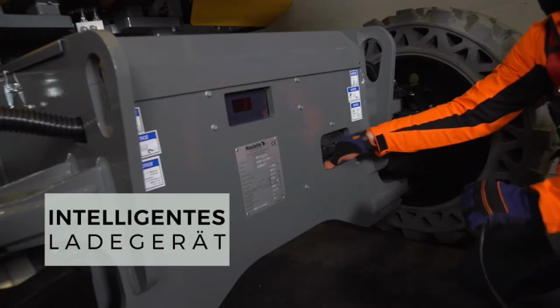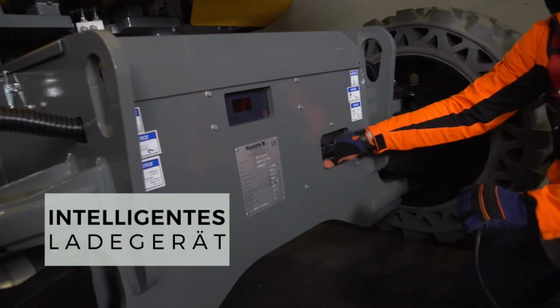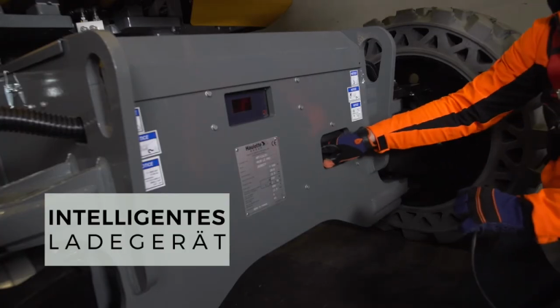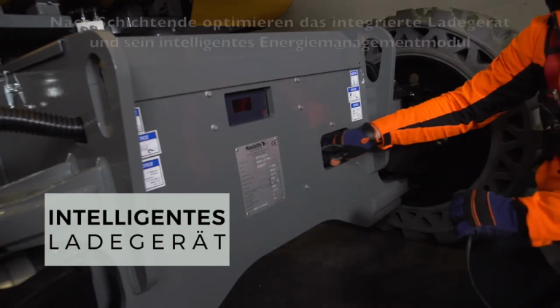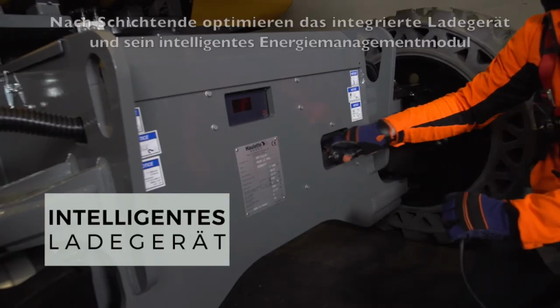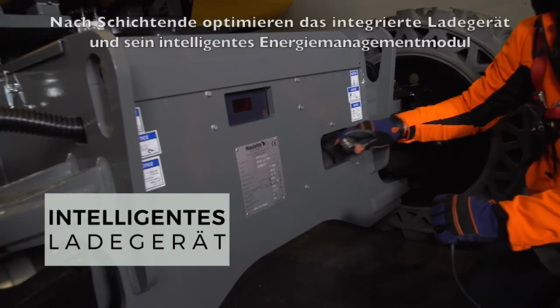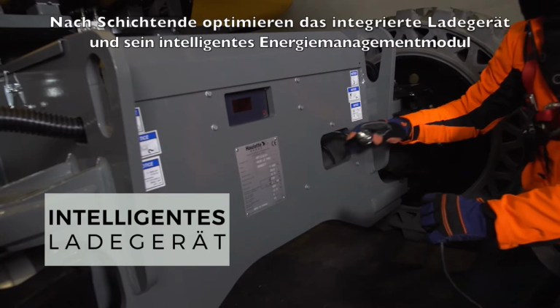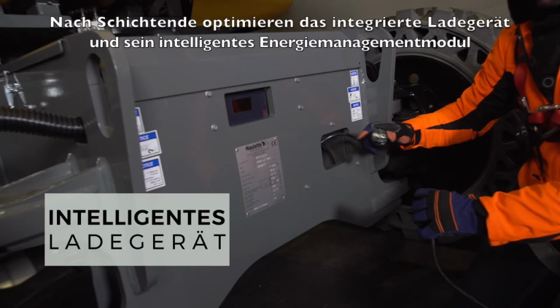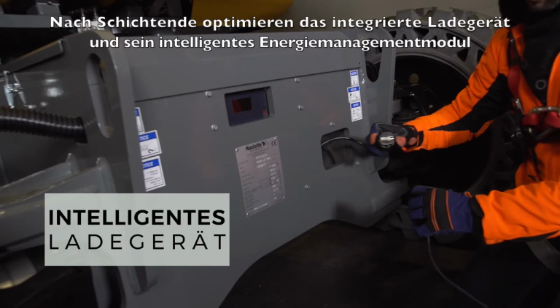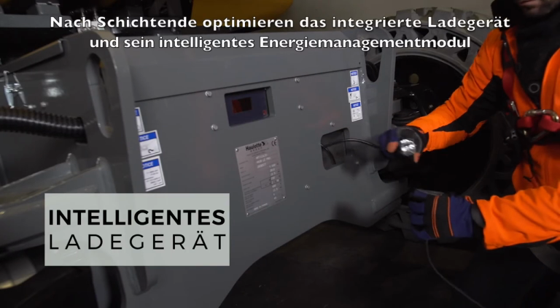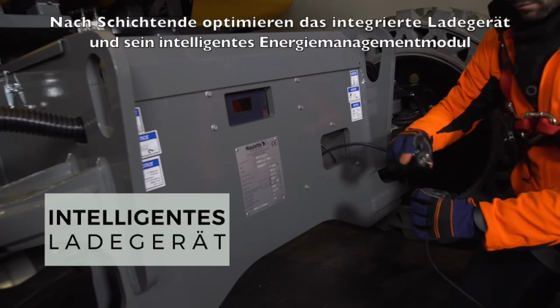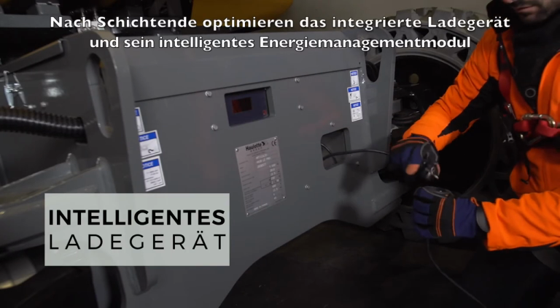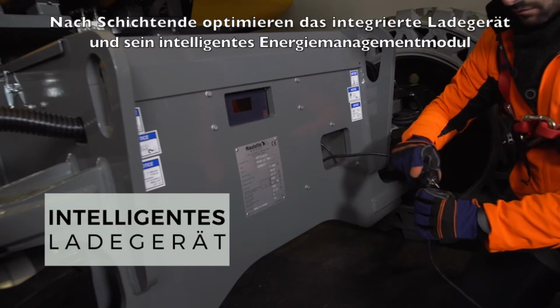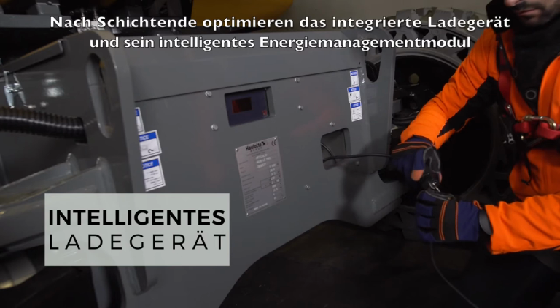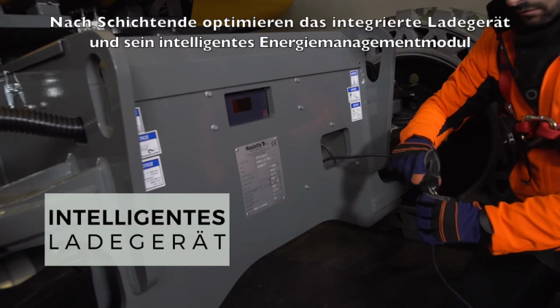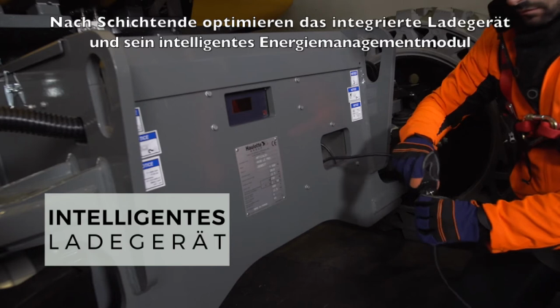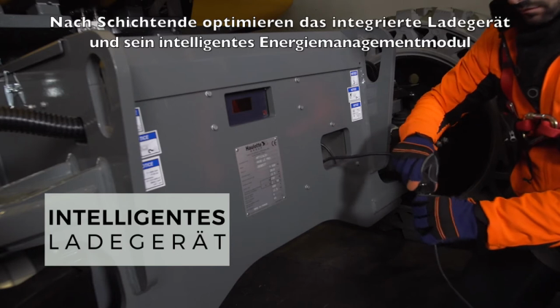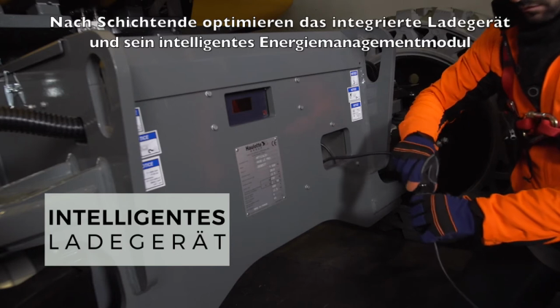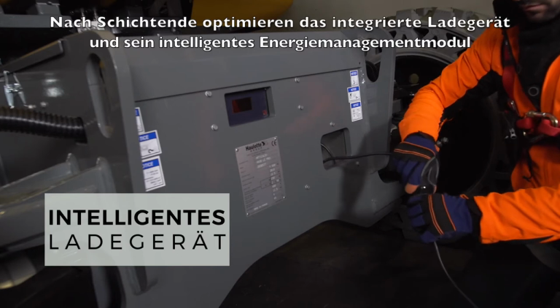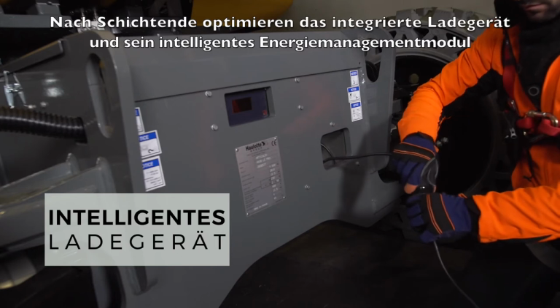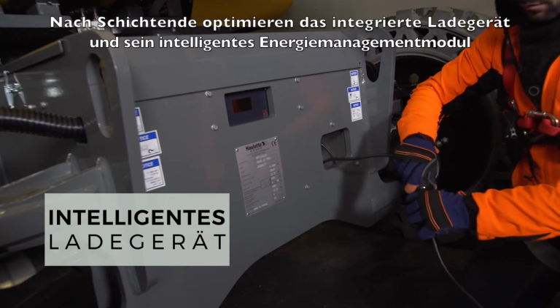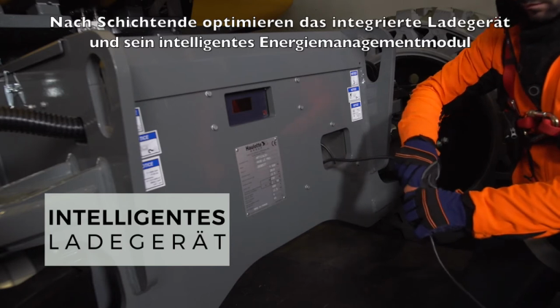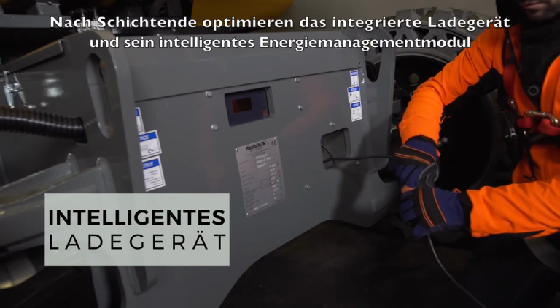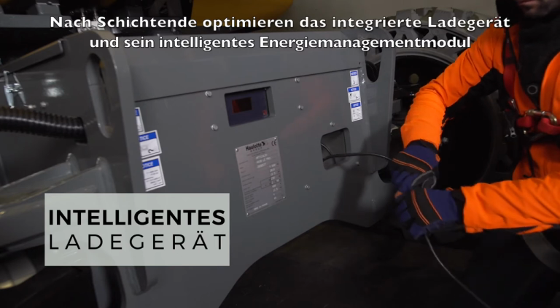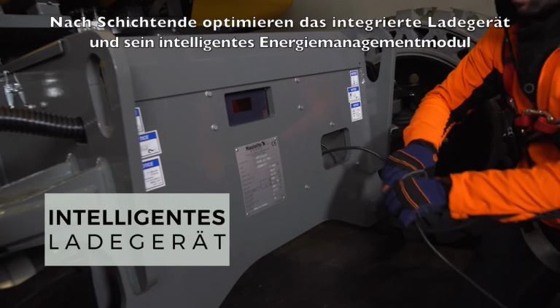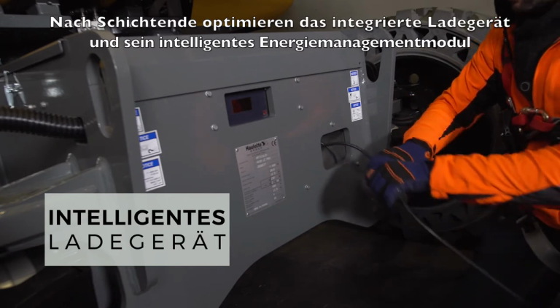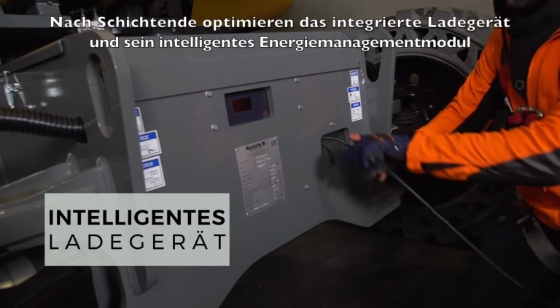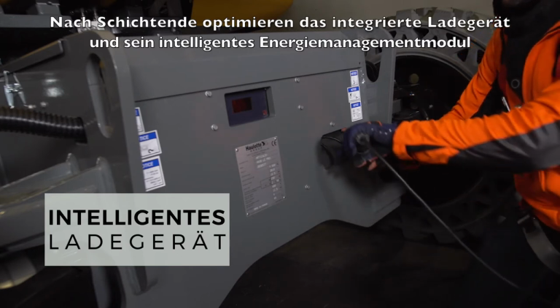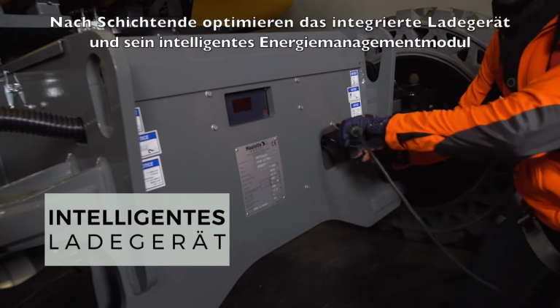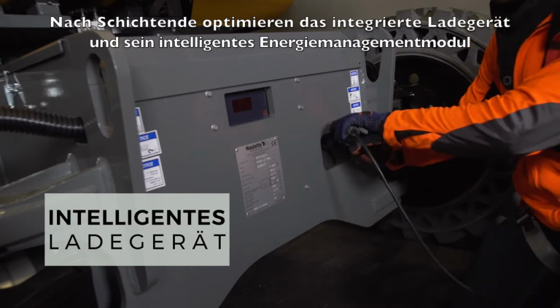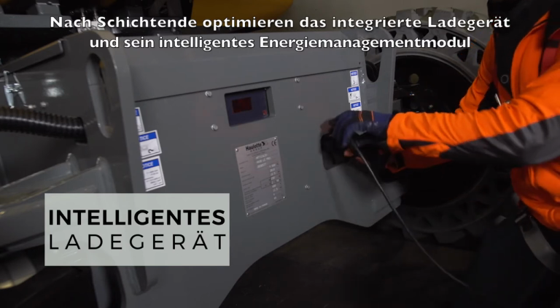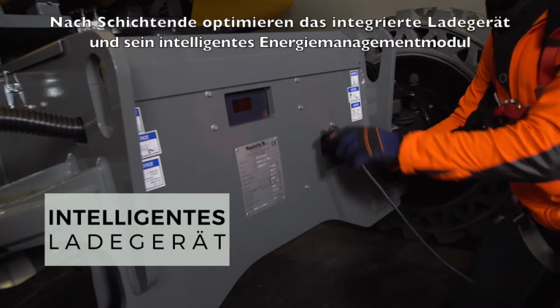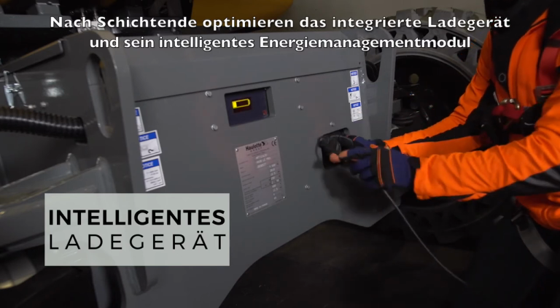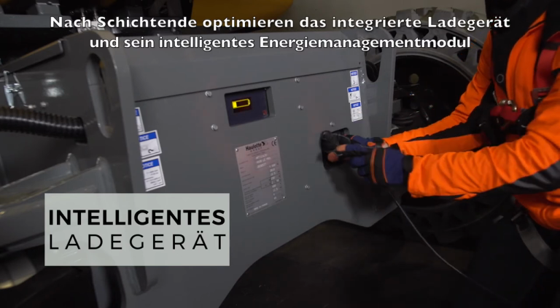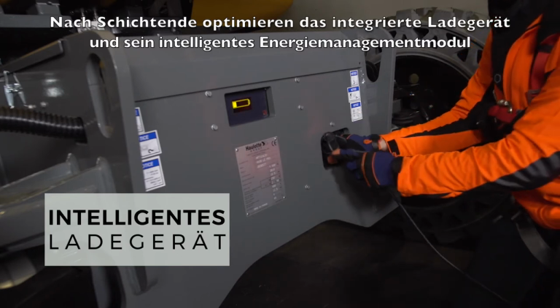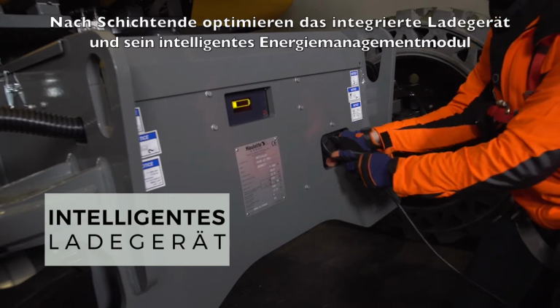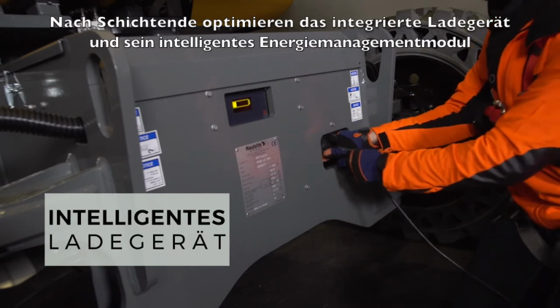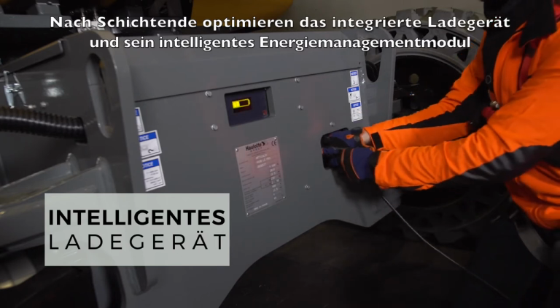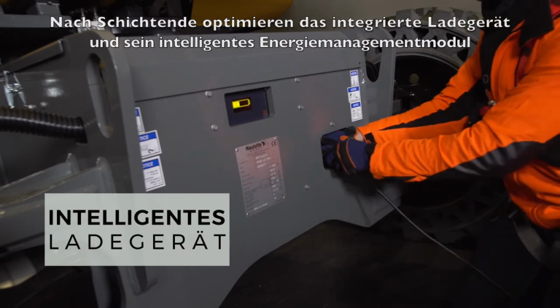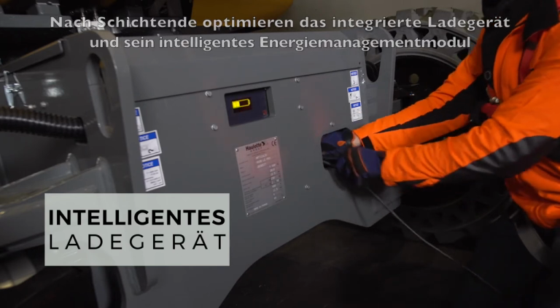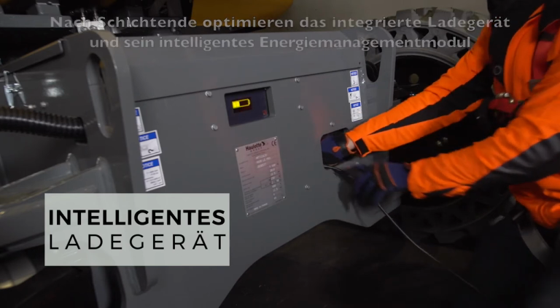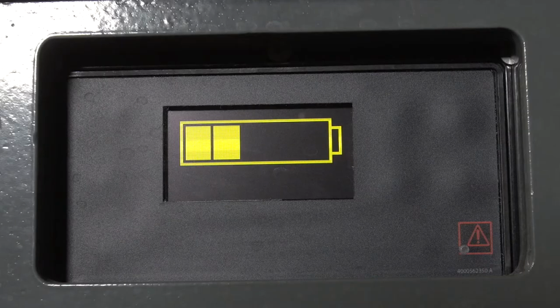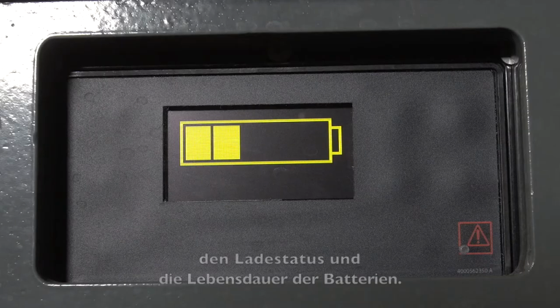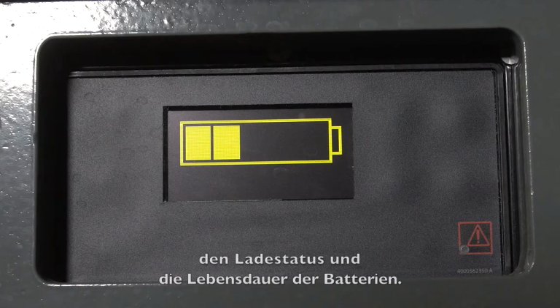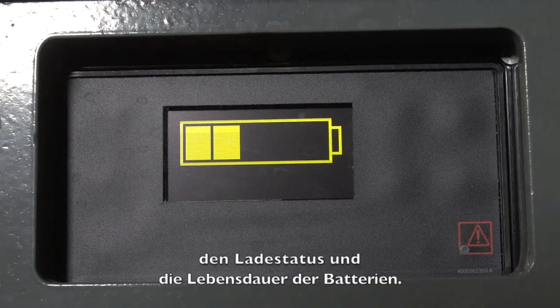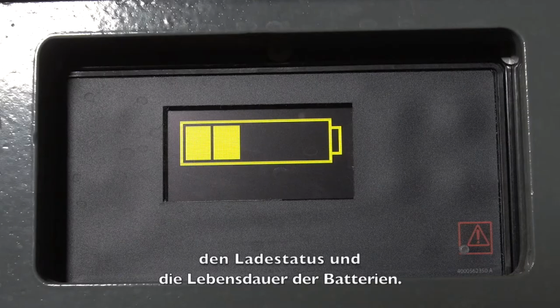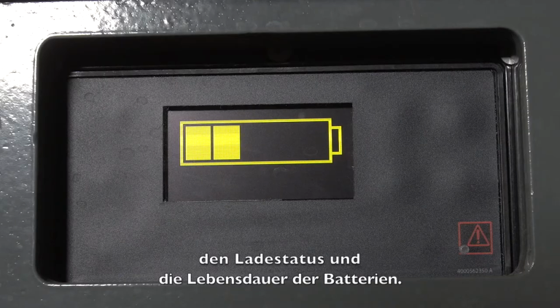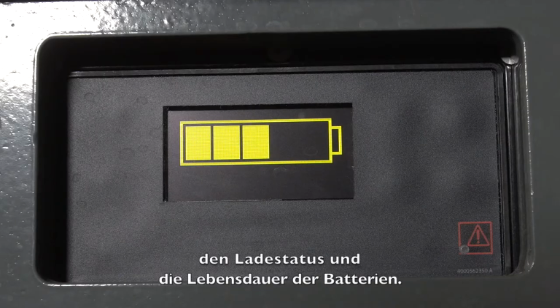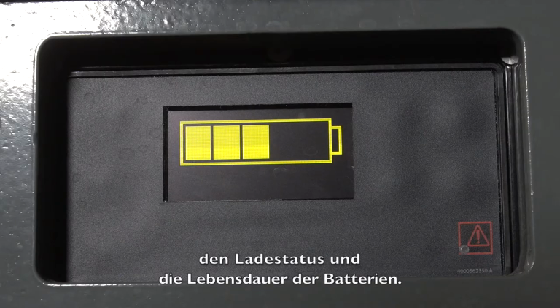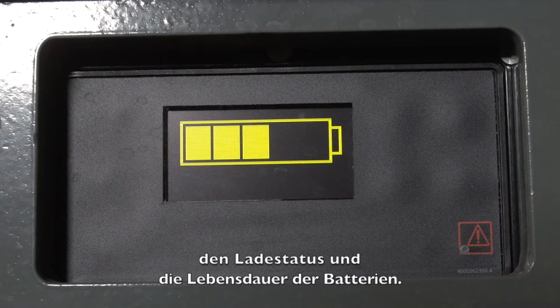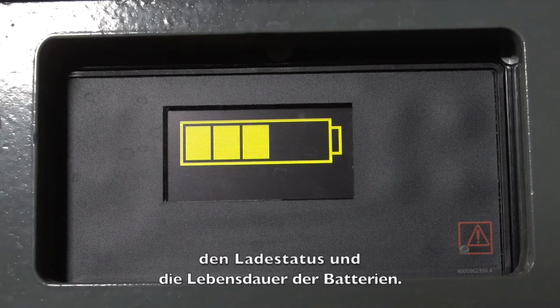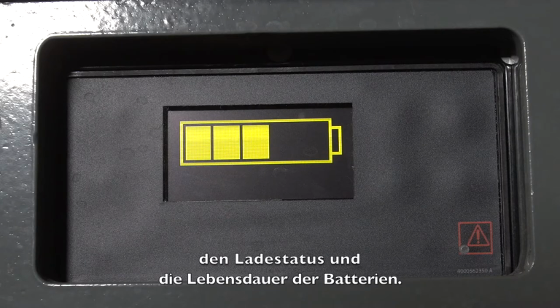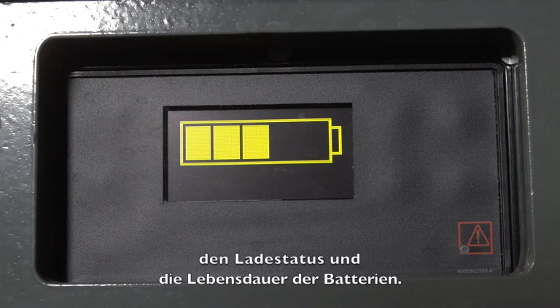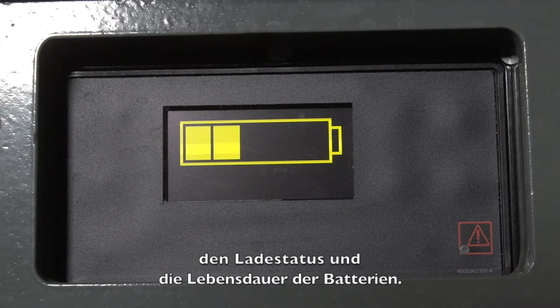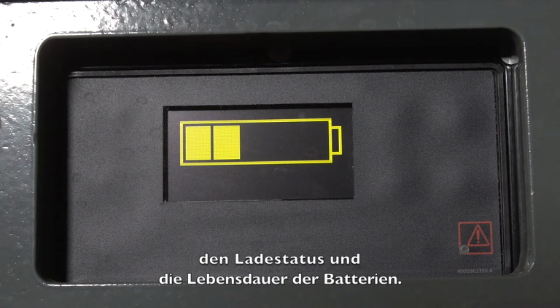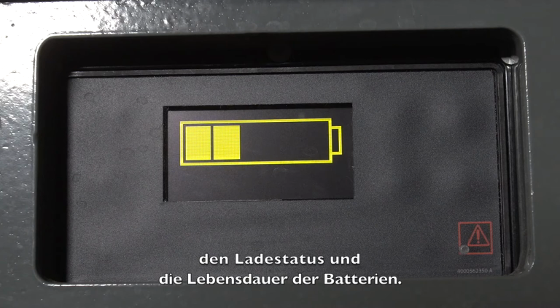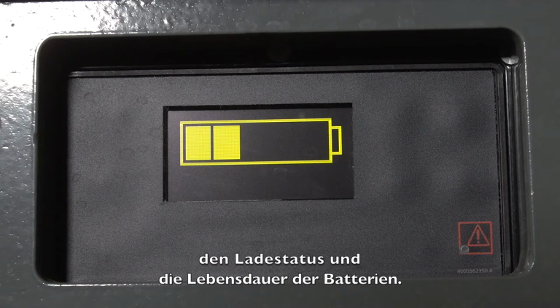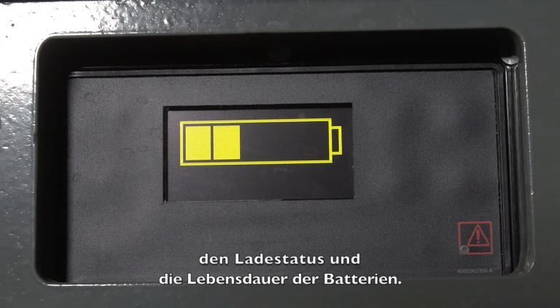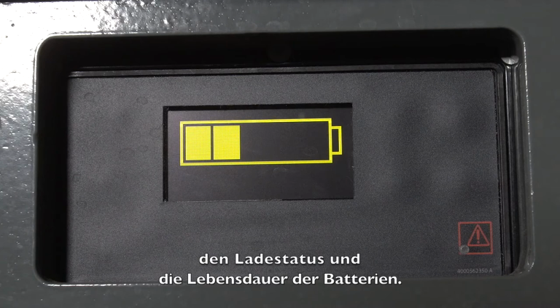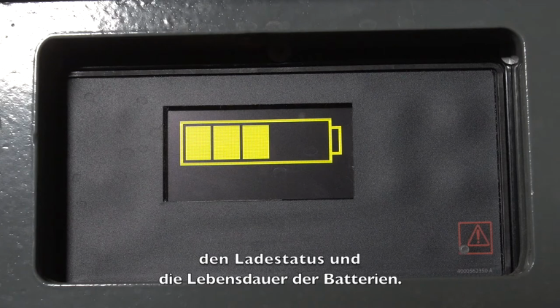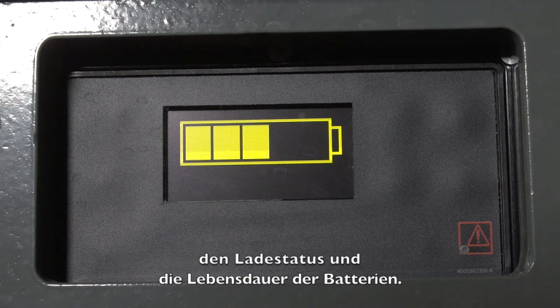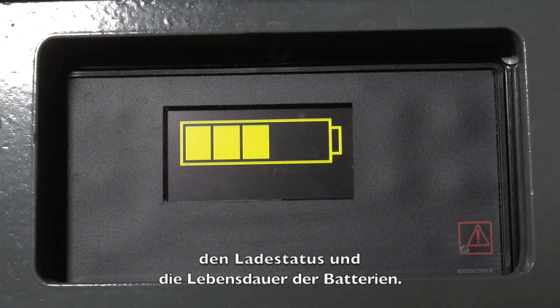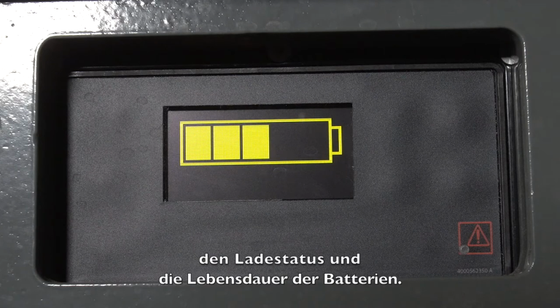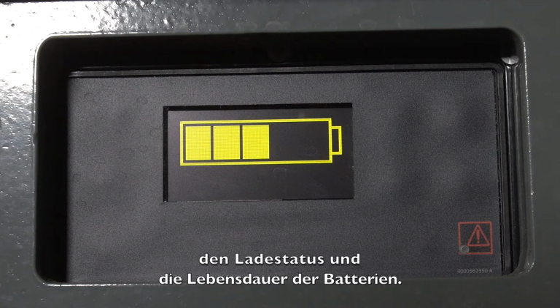At the end of a work shift, the built-in charger and the intelligent energy management module optimize the battery charge and lifespan.